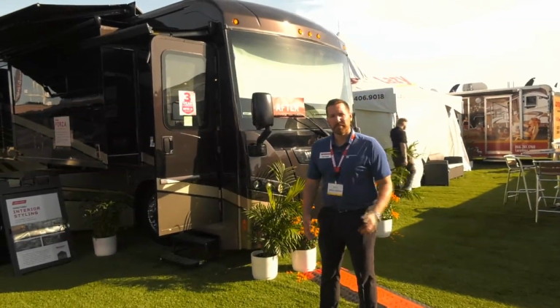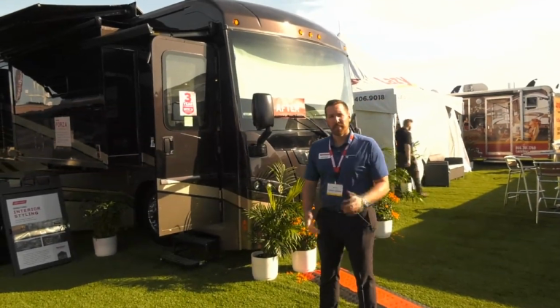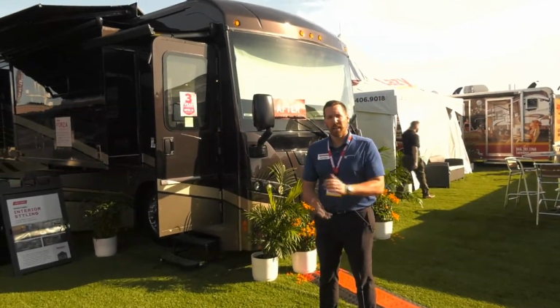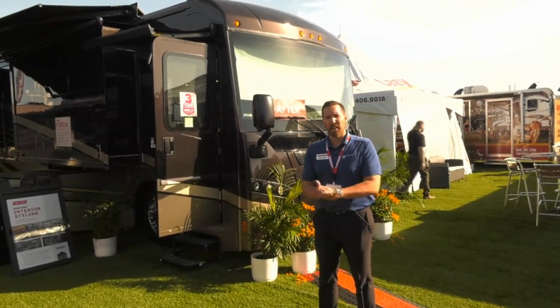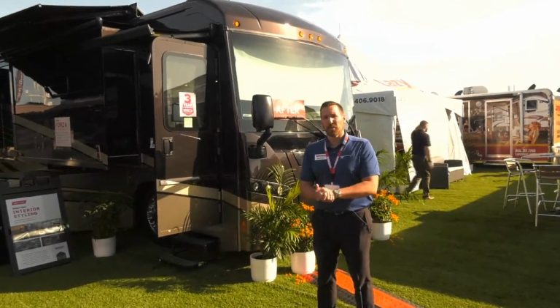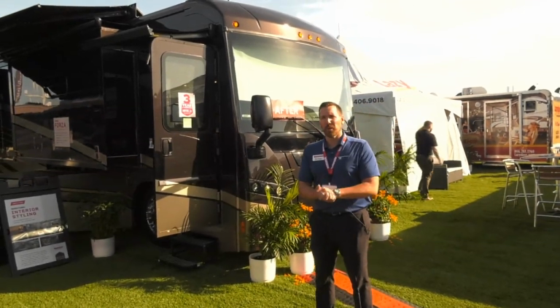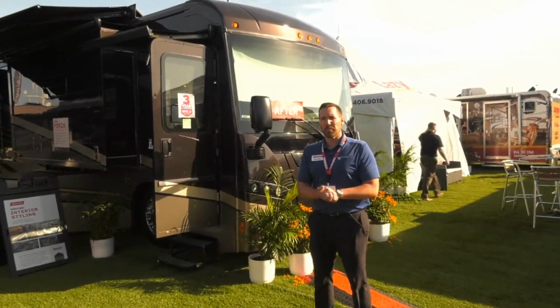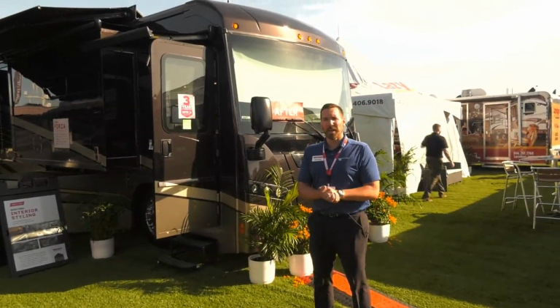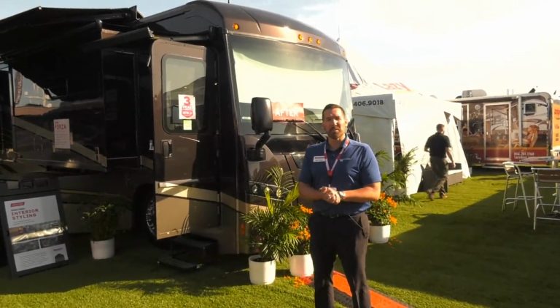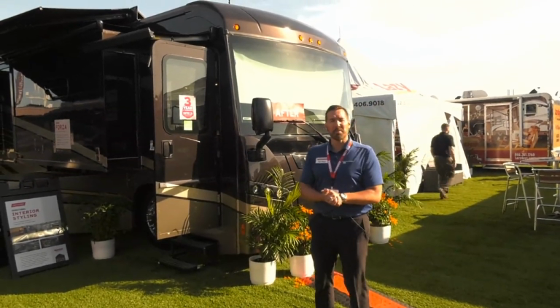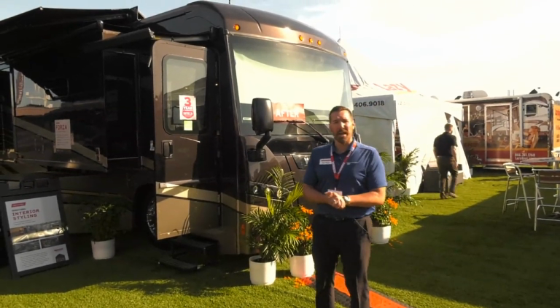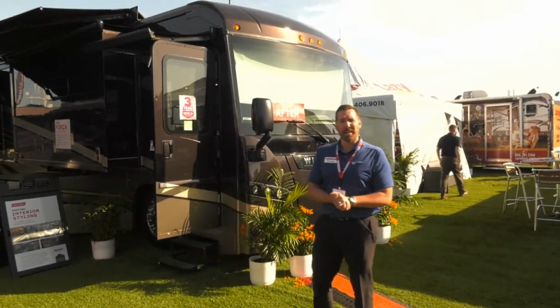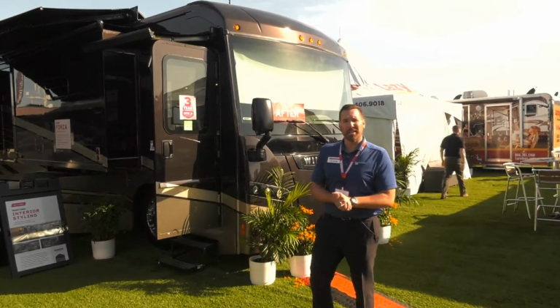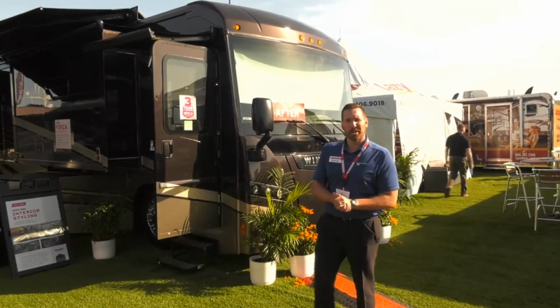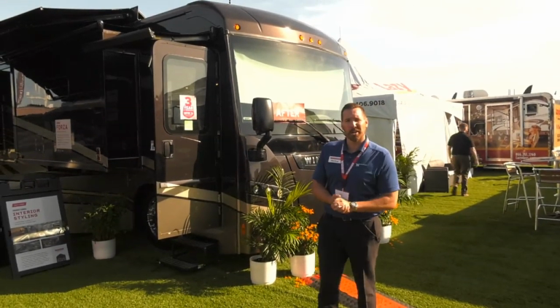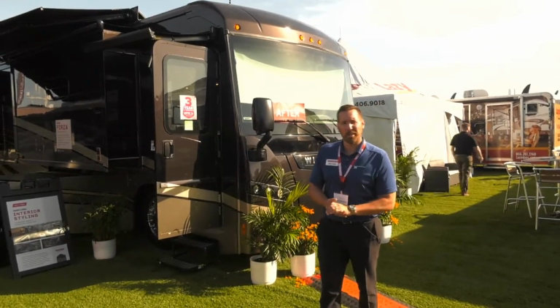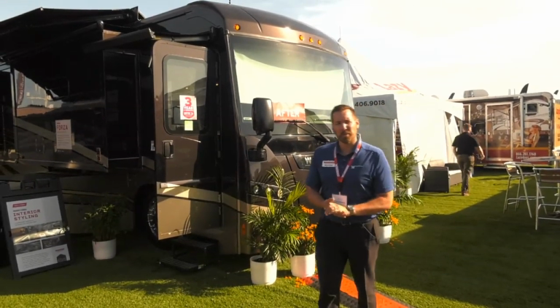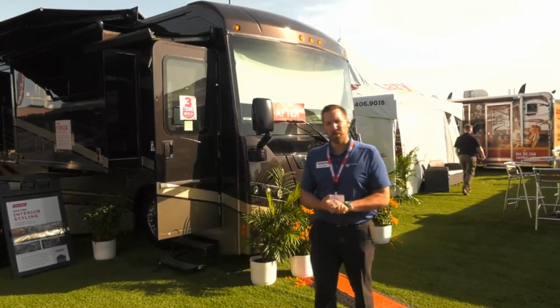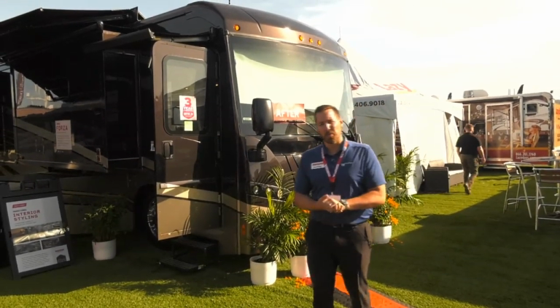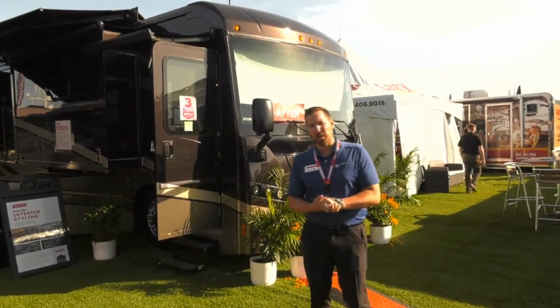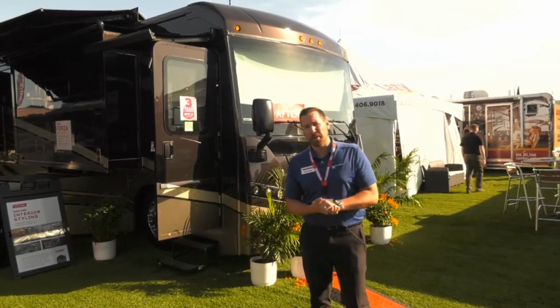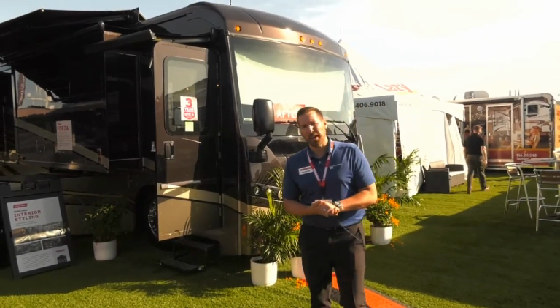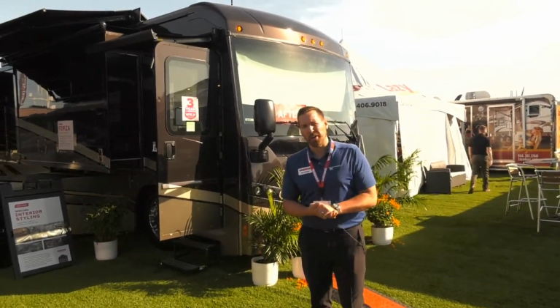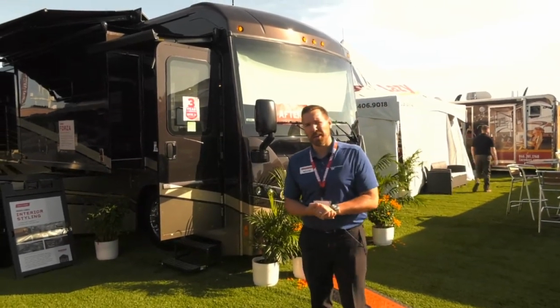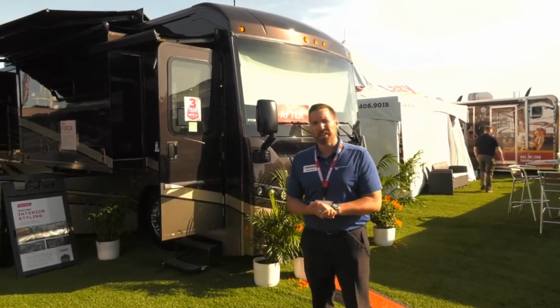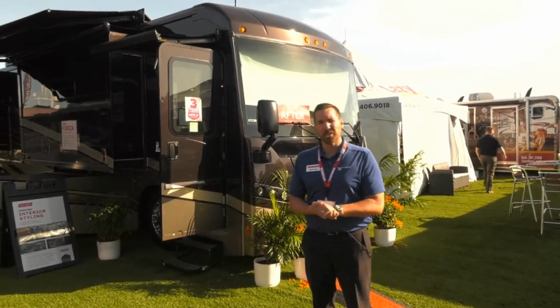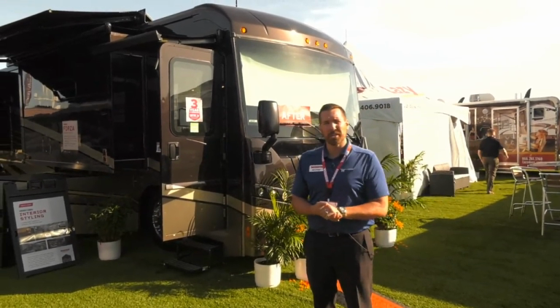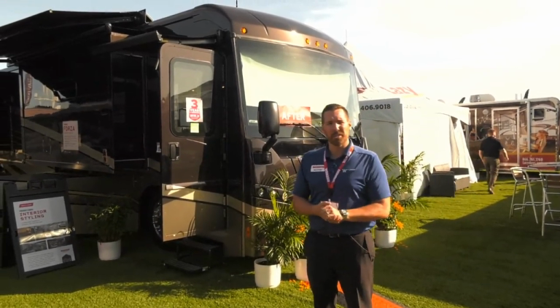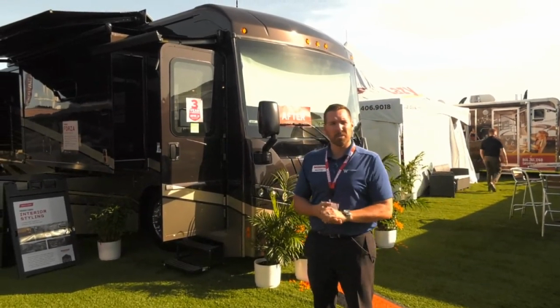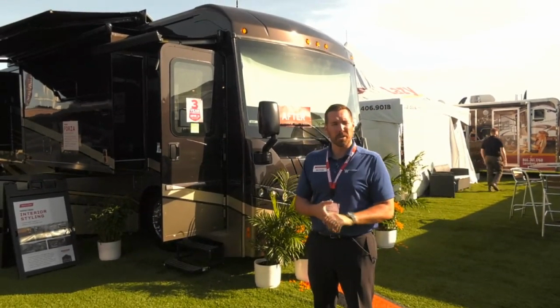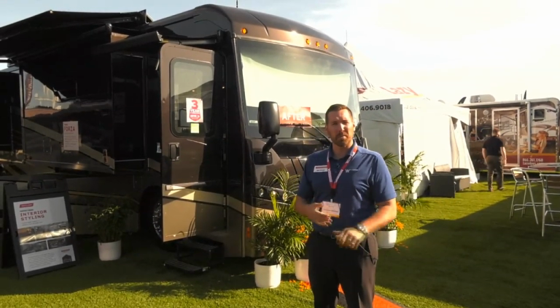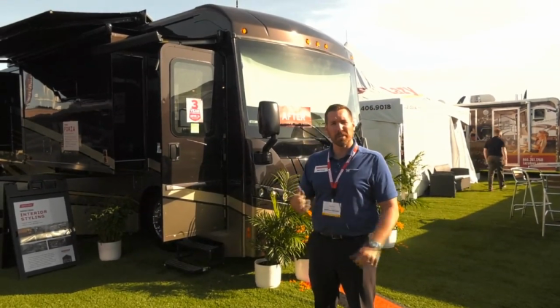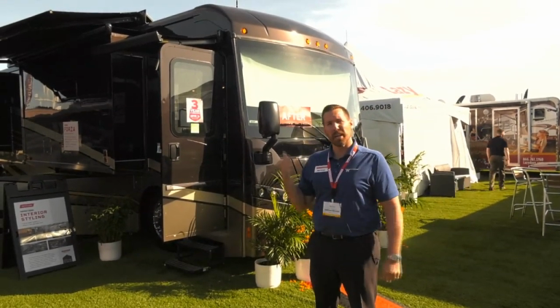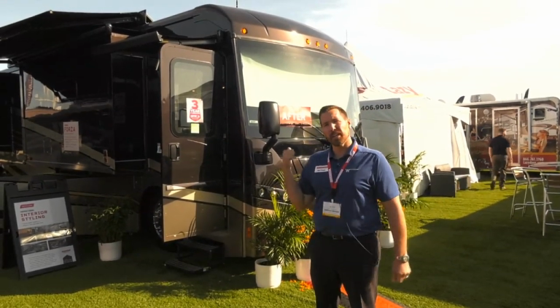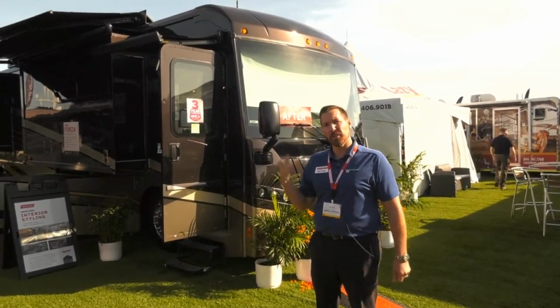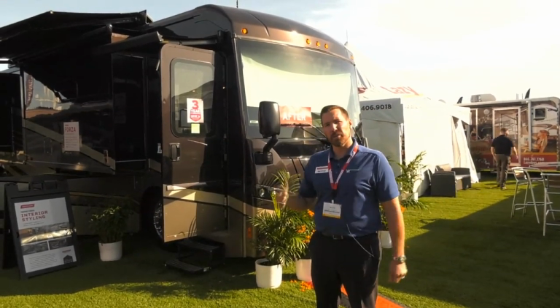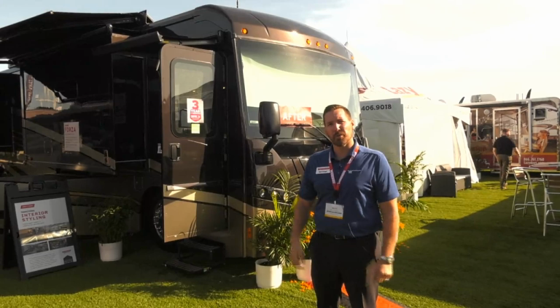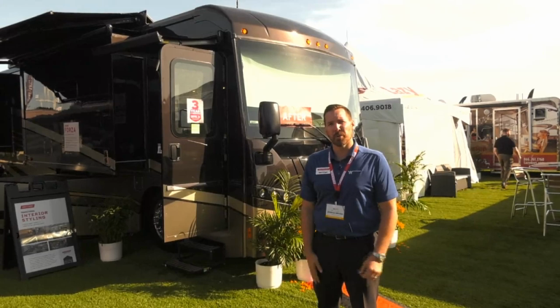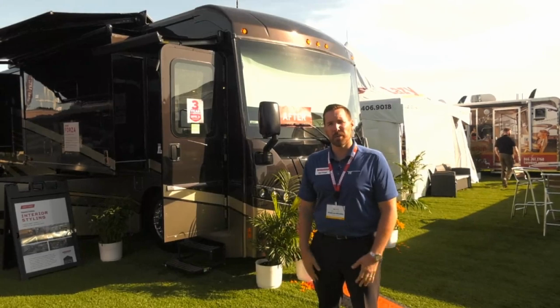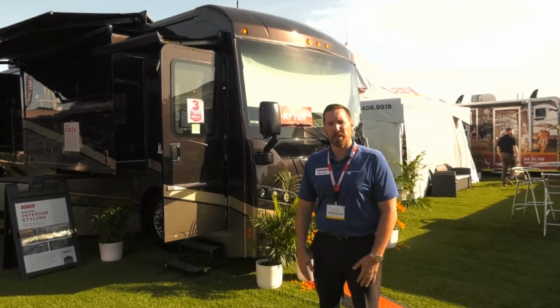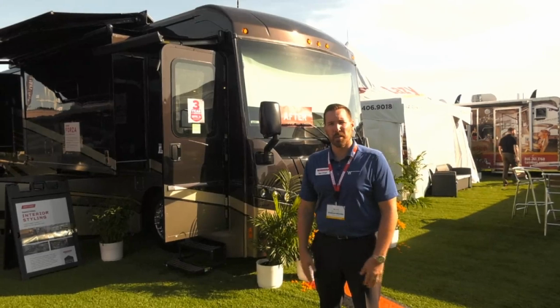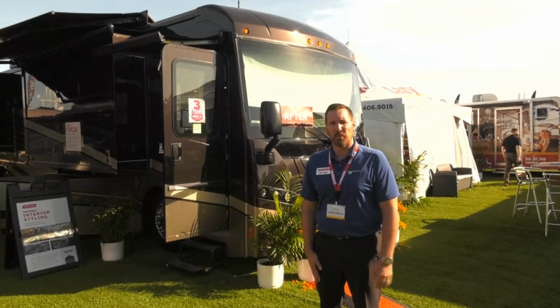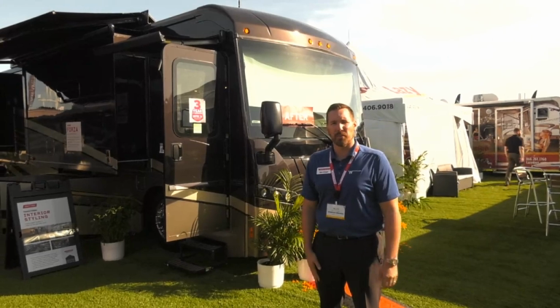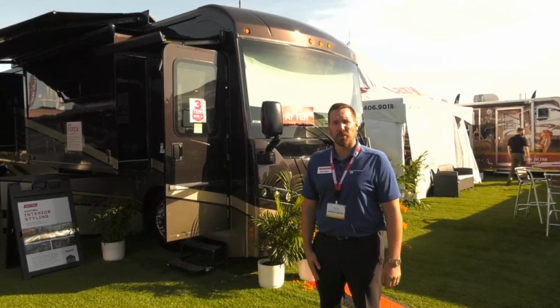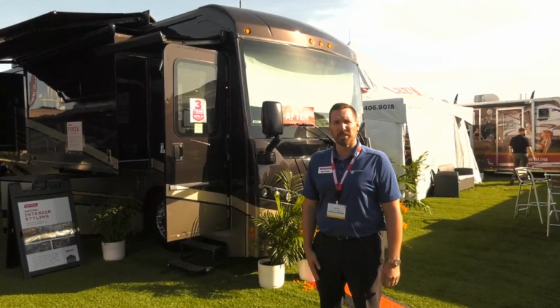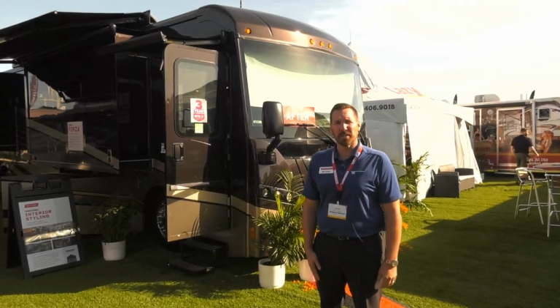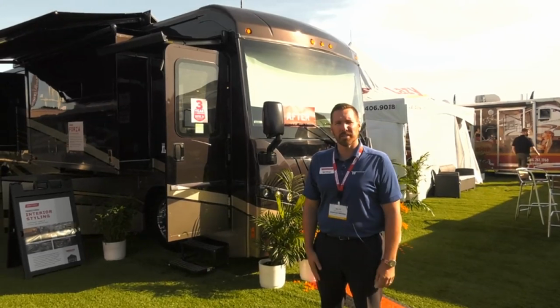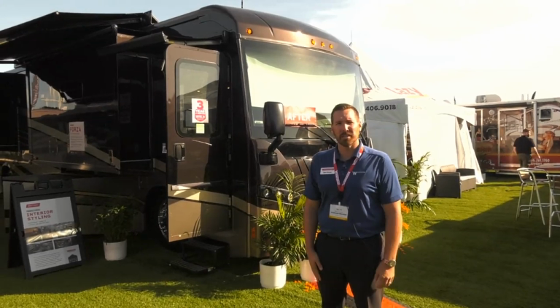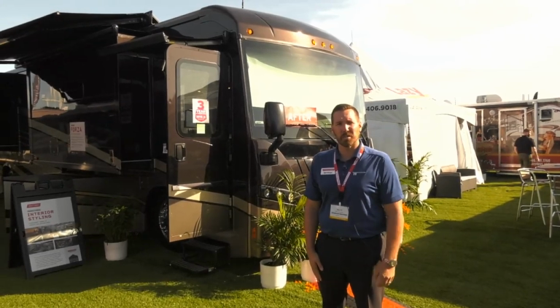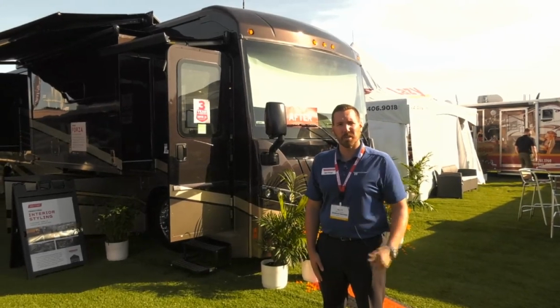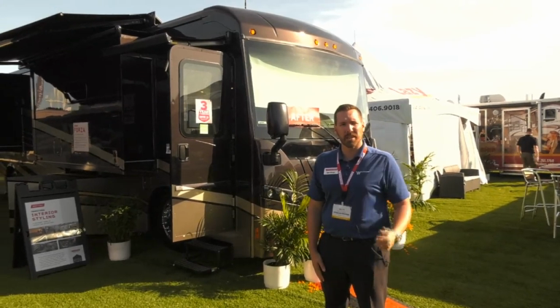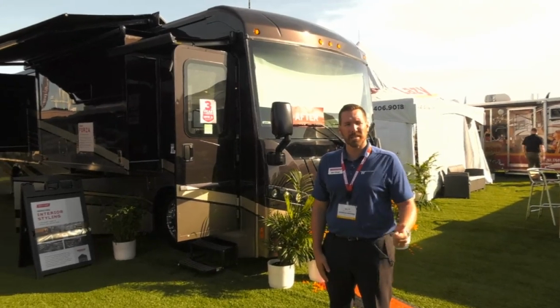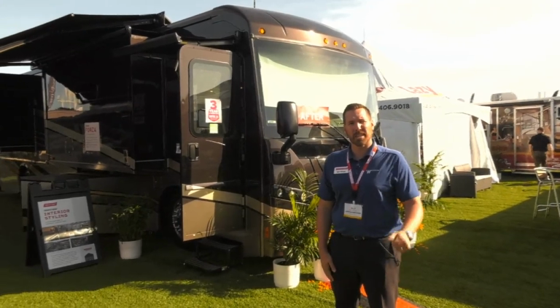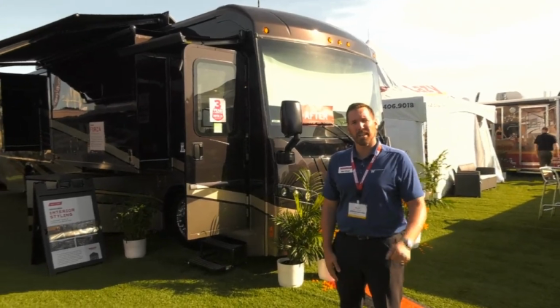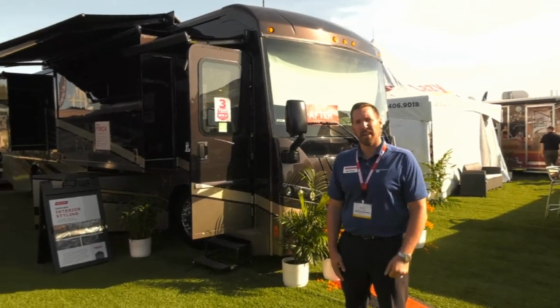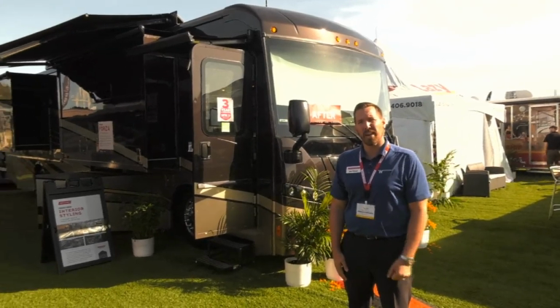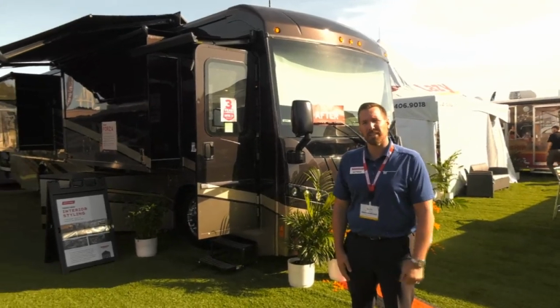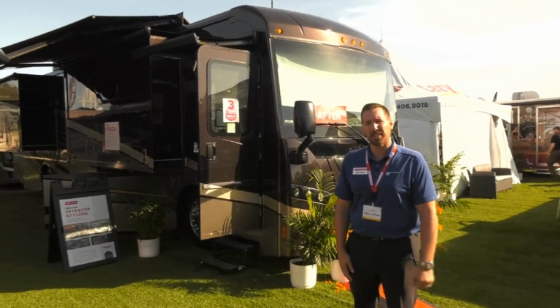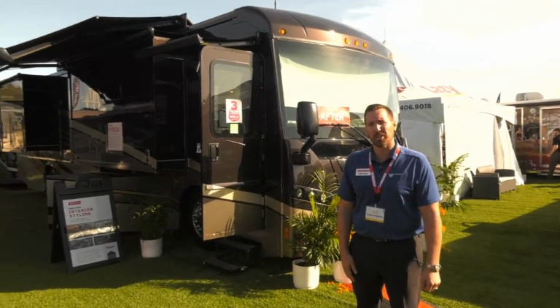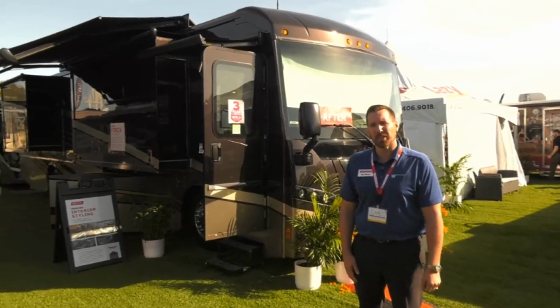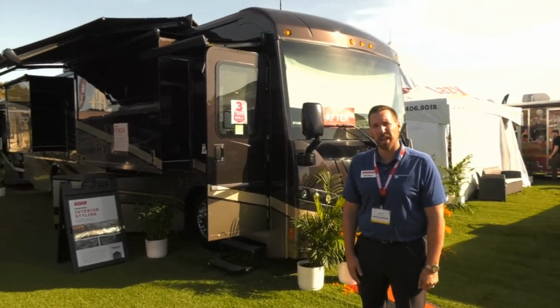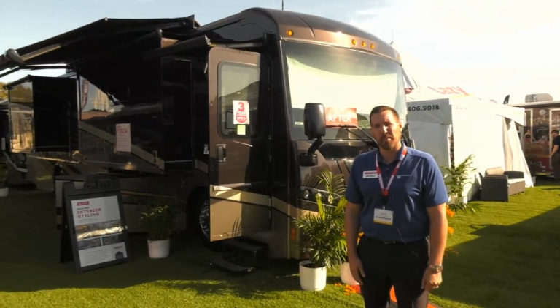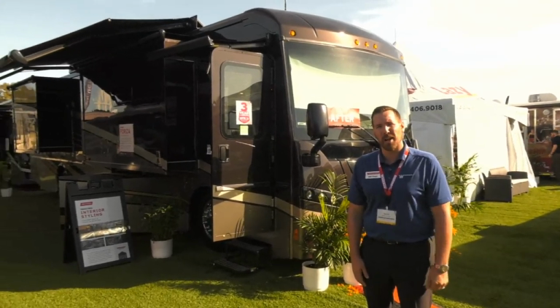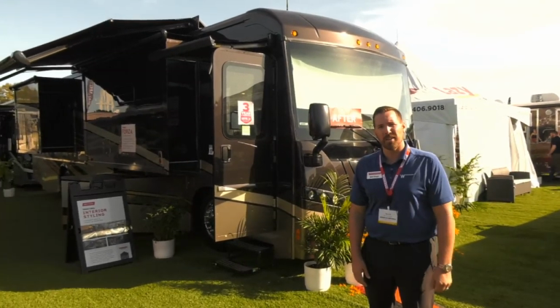Hey everyone, my name is Matt Ellinger with Winnebago Industries. We're going to be taking you through a couple Forzas. We're really excited about how this coach came out.